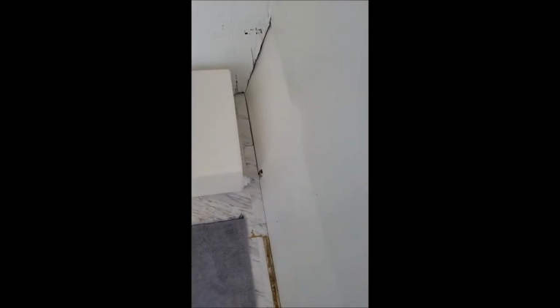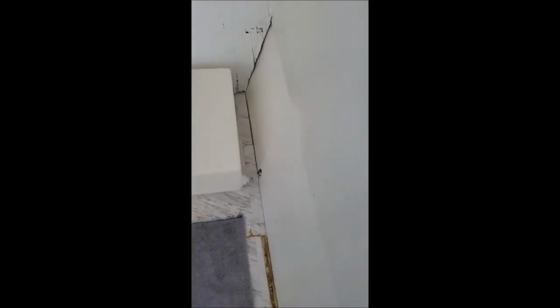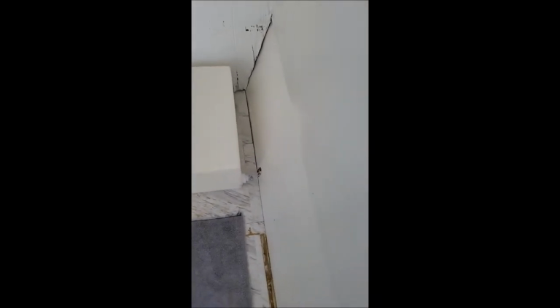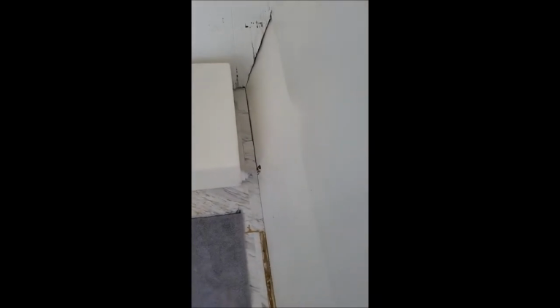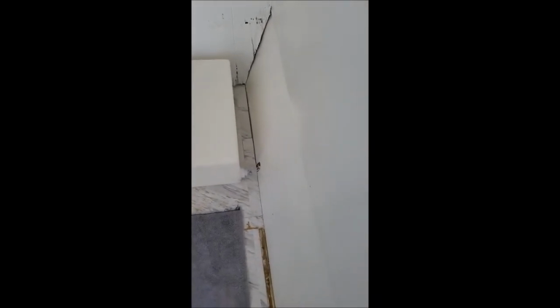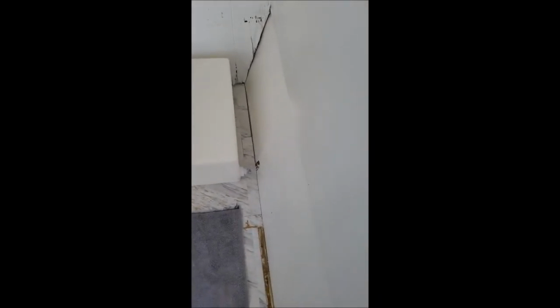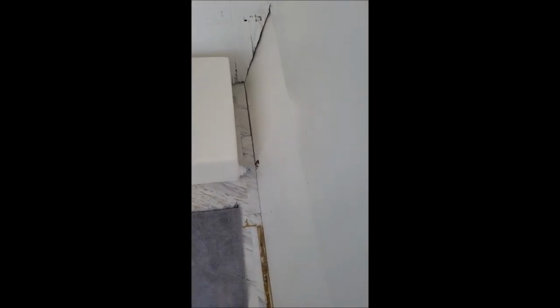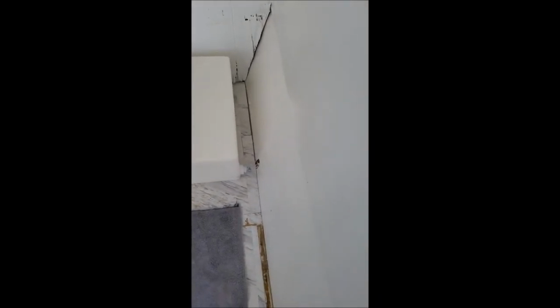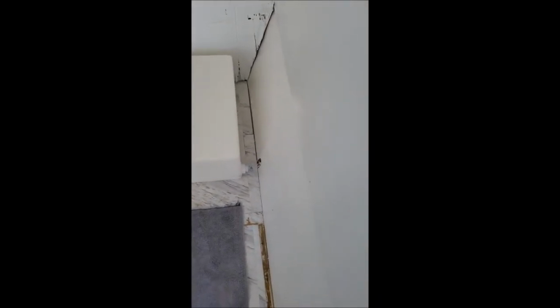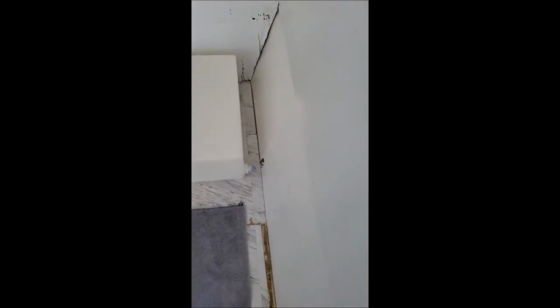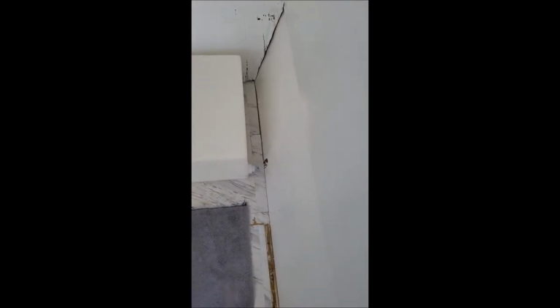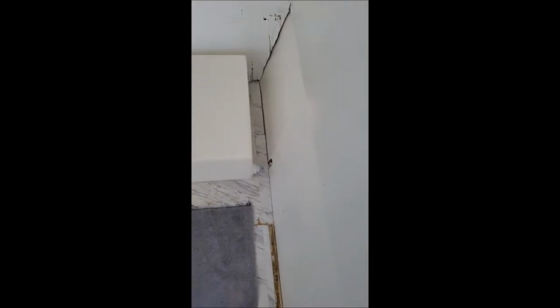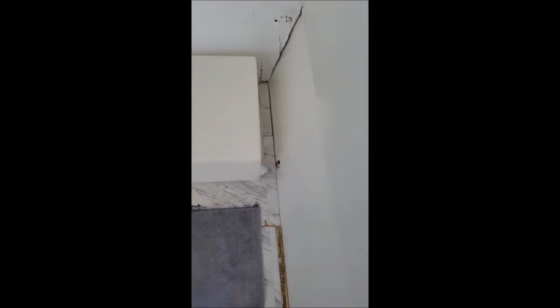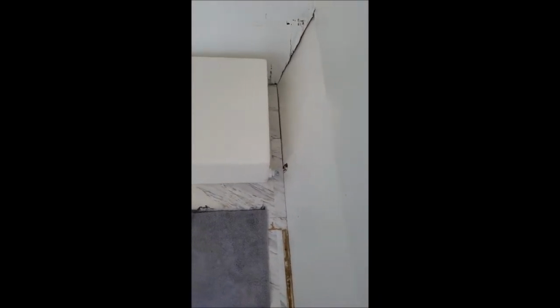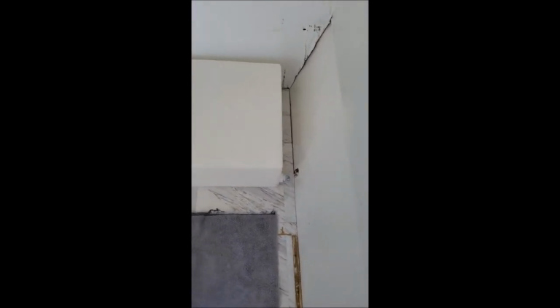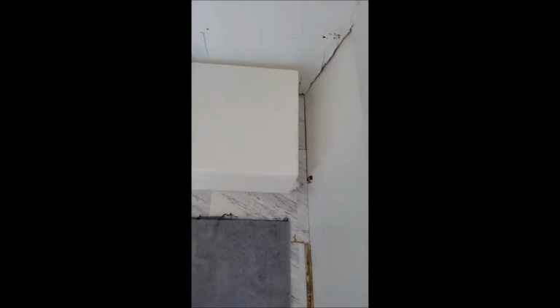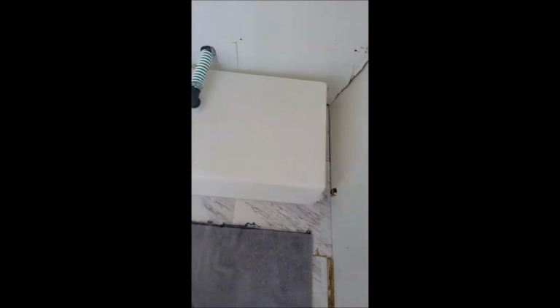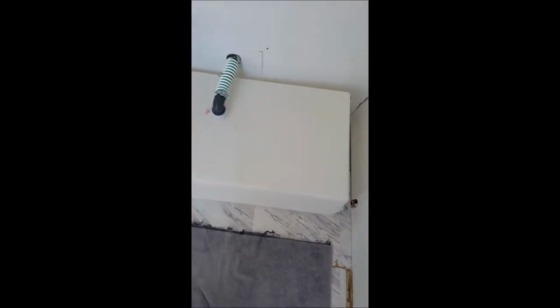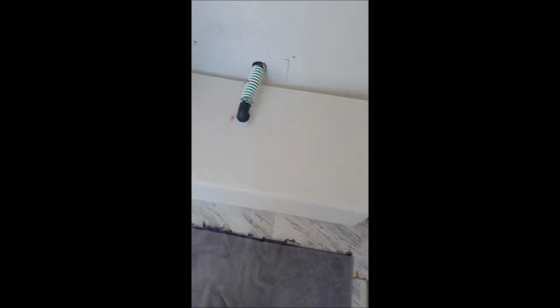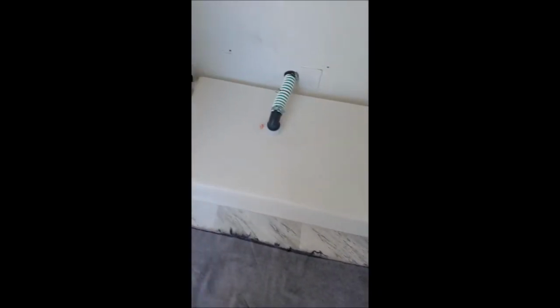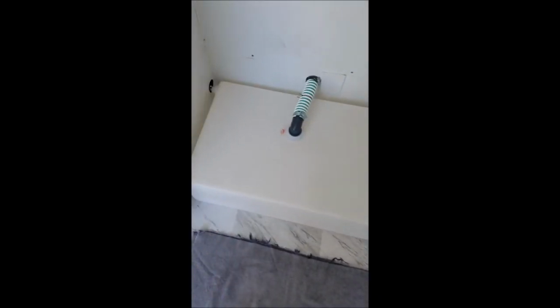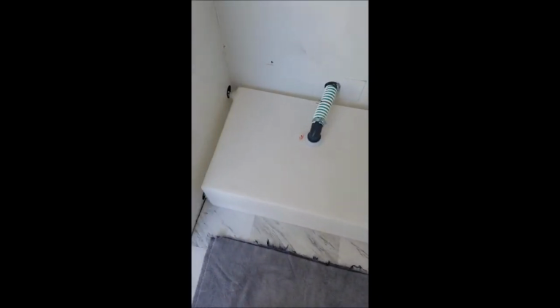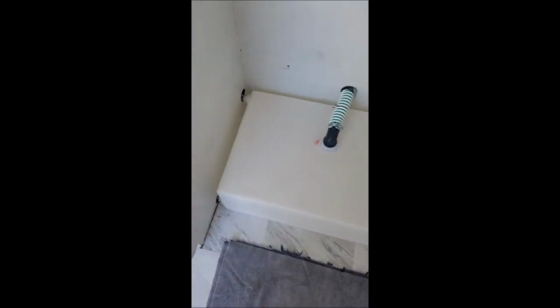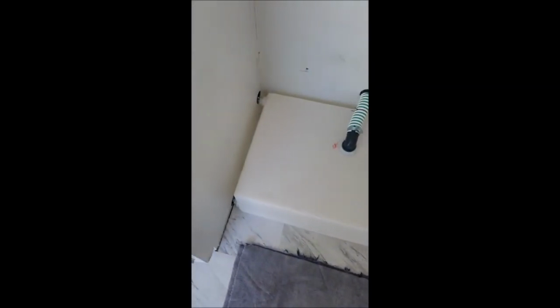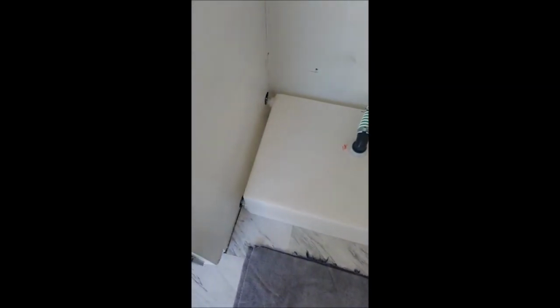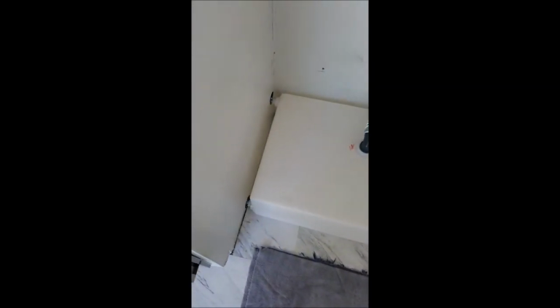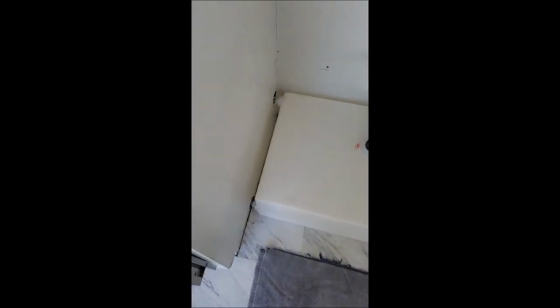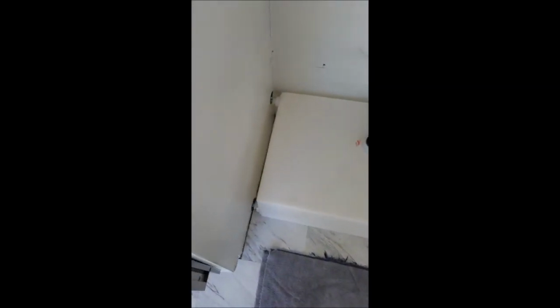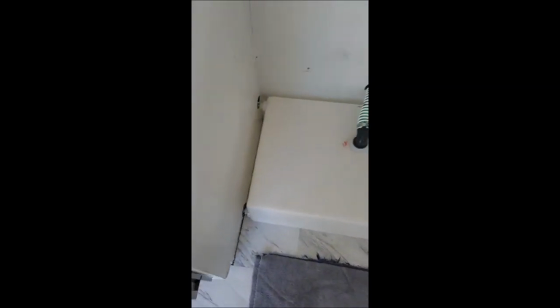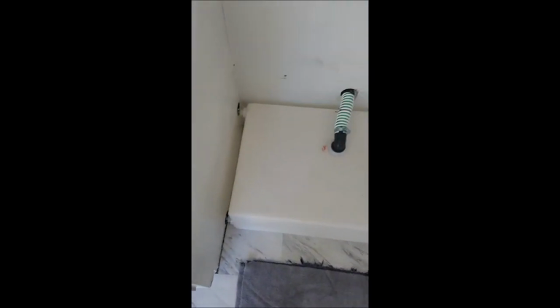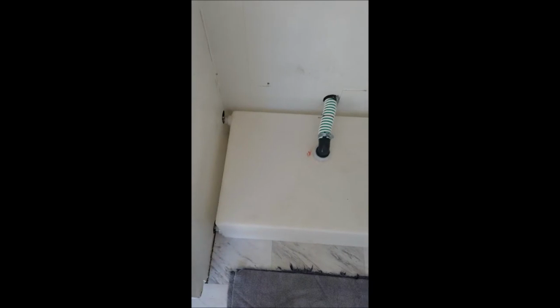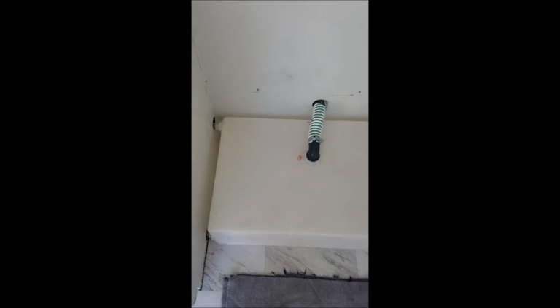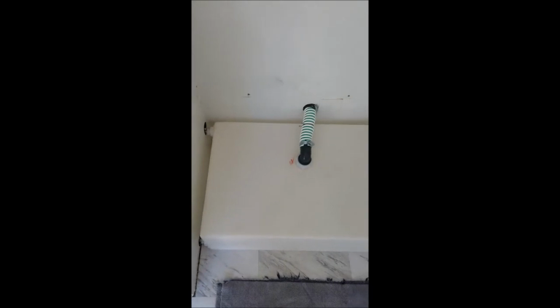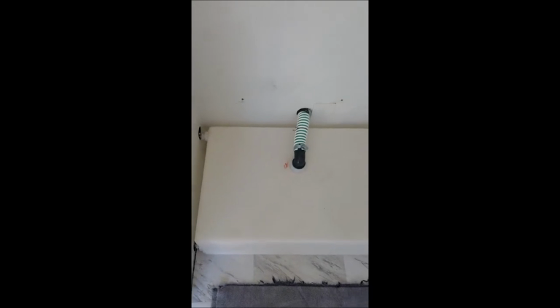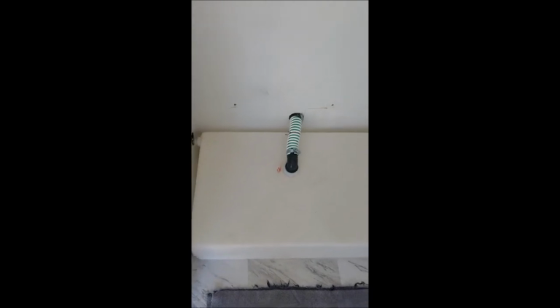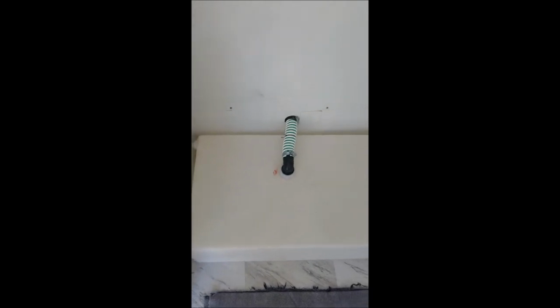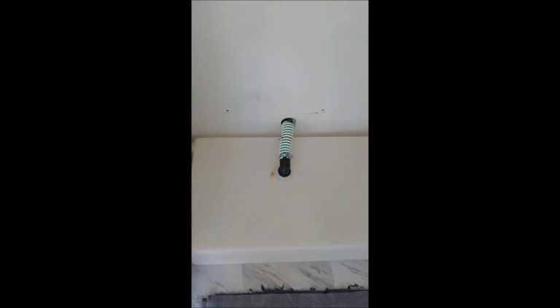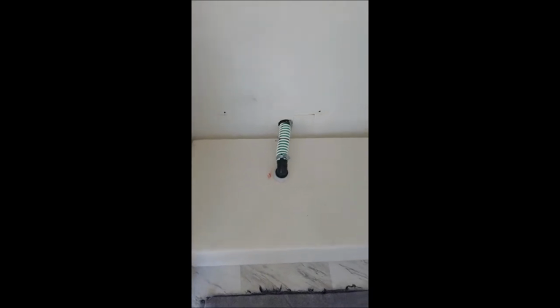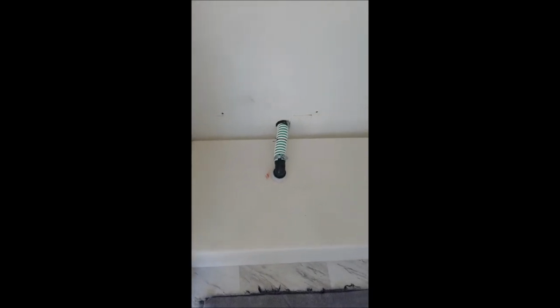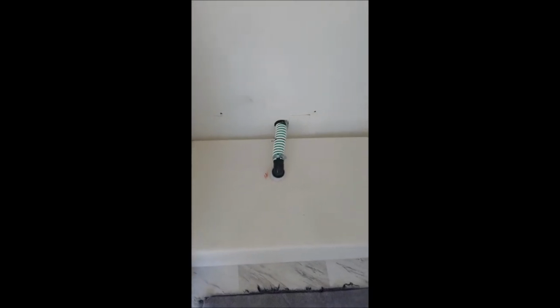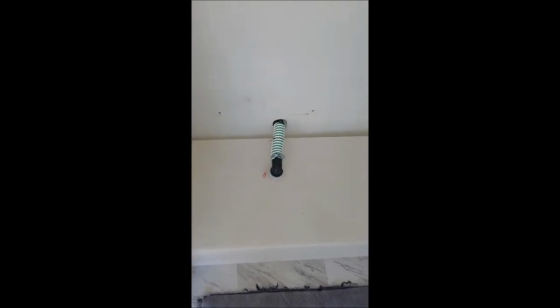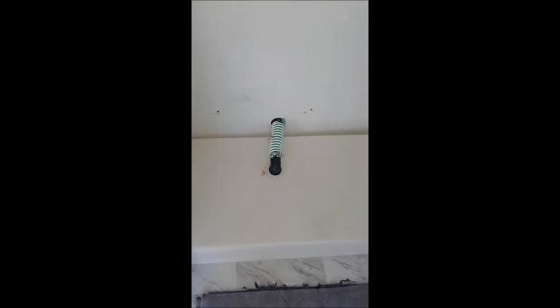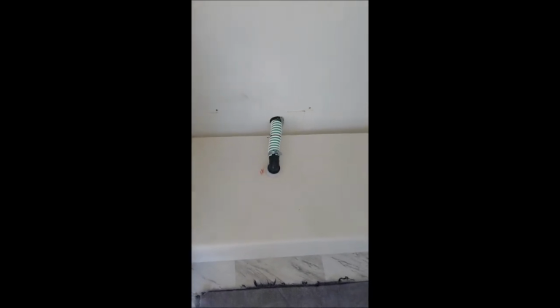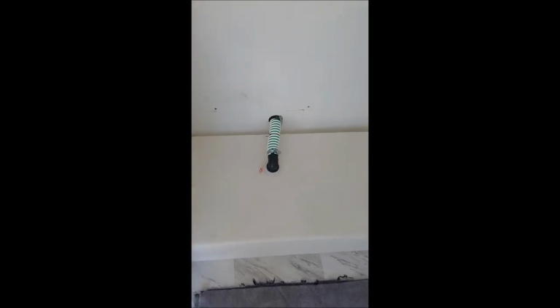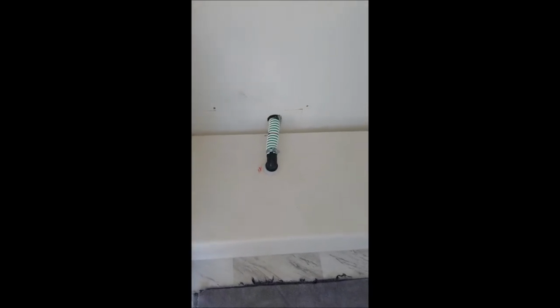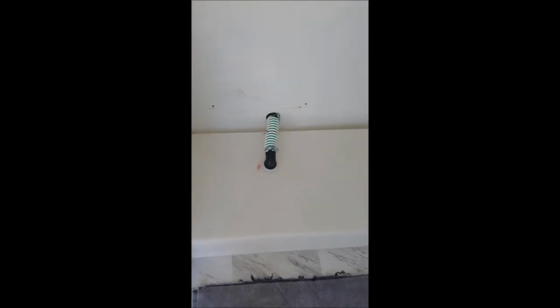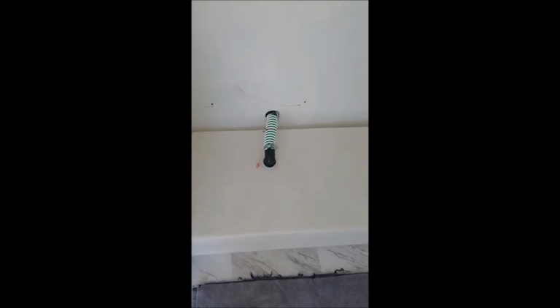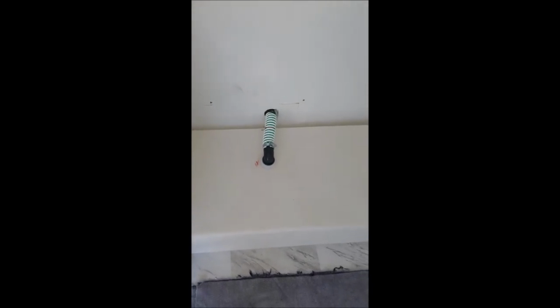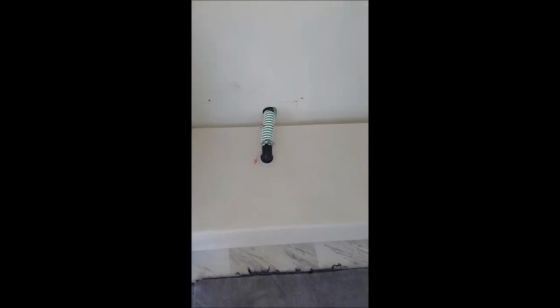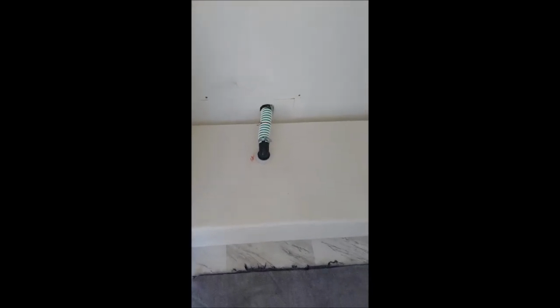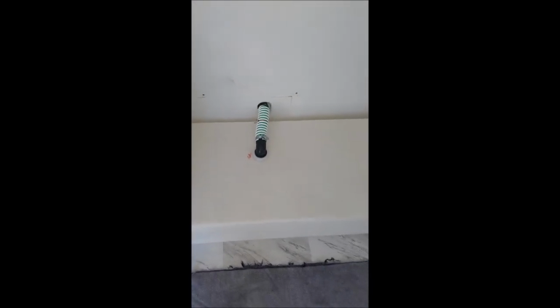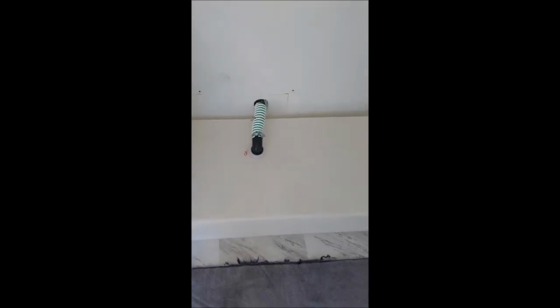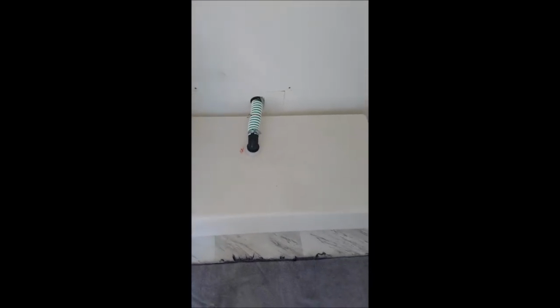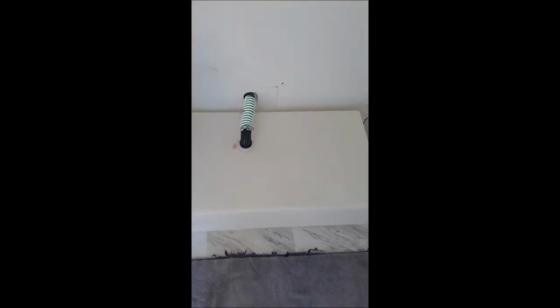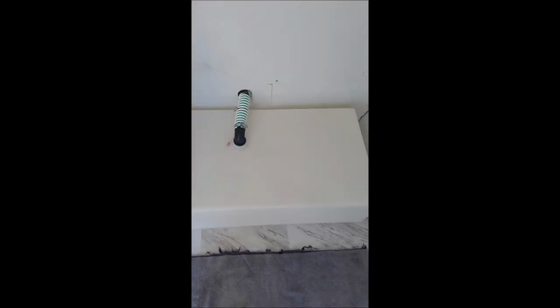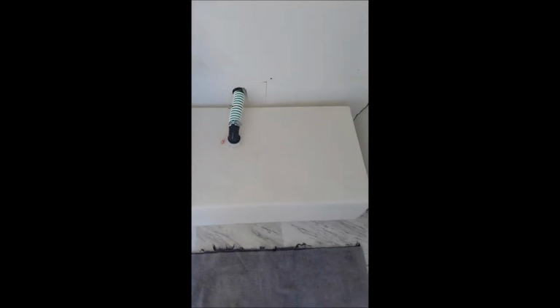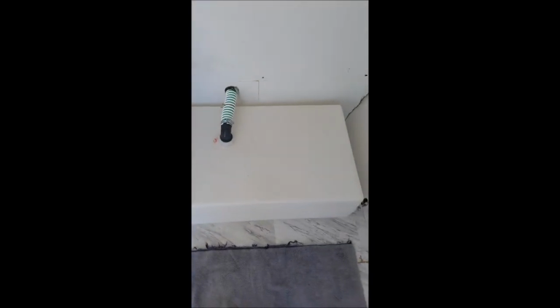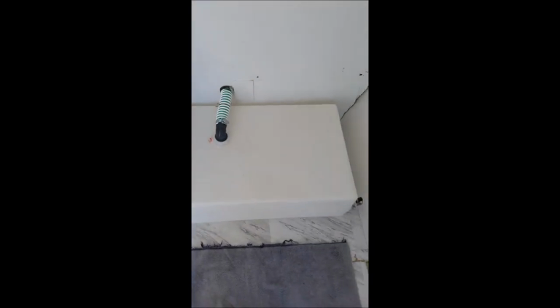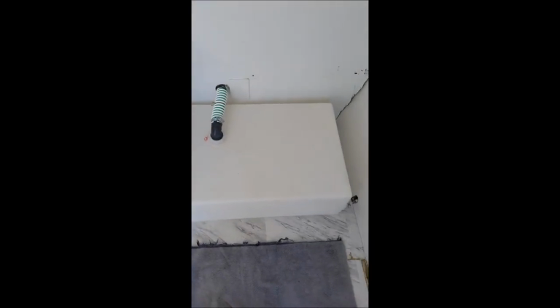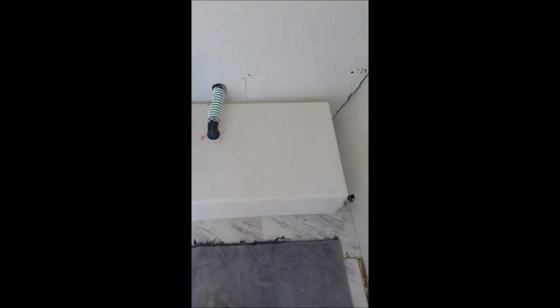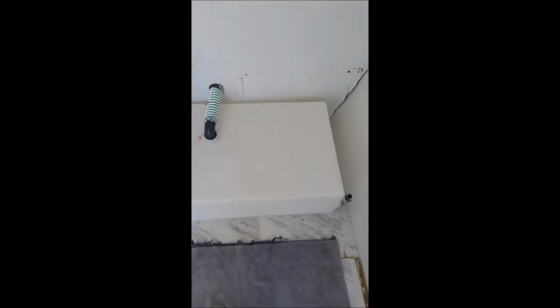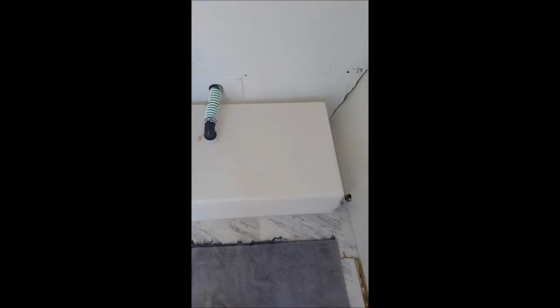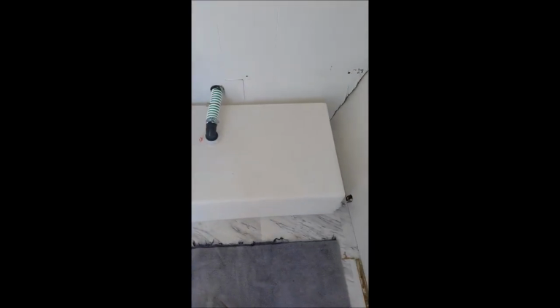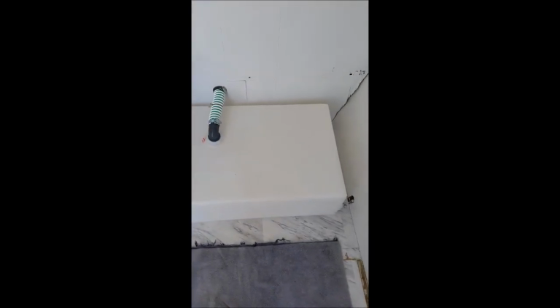Moment of truth — it's installed. All the tubes are in, connected, and tightened, including the fill tube. Now we're going to go out and pull the hose to fill it.